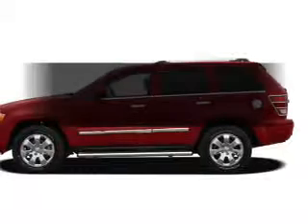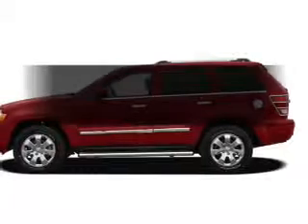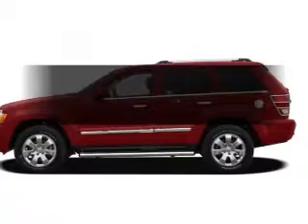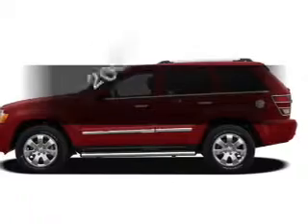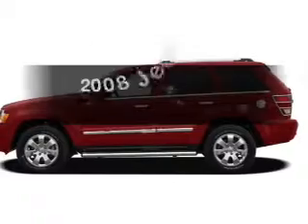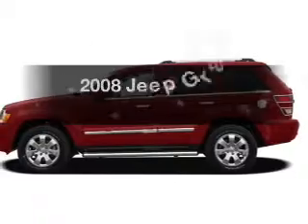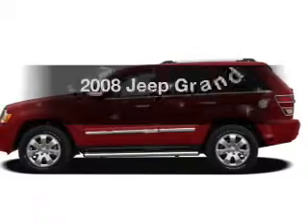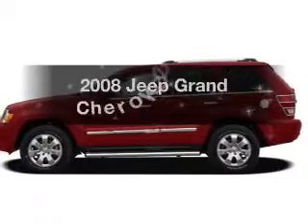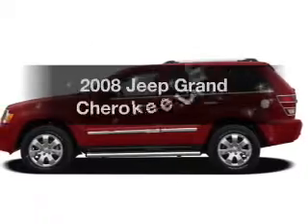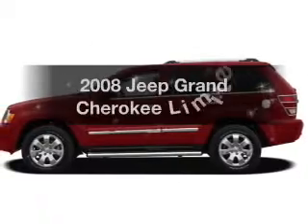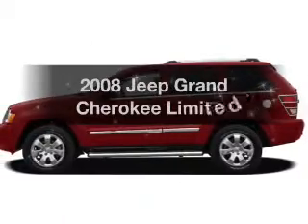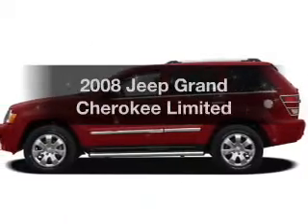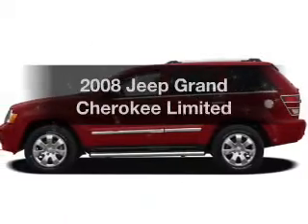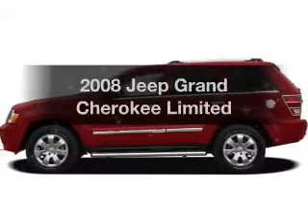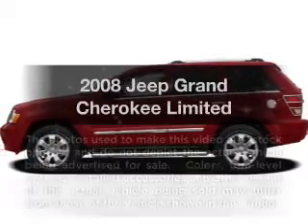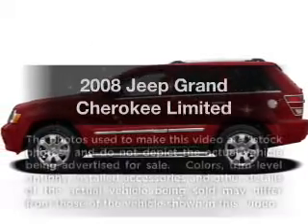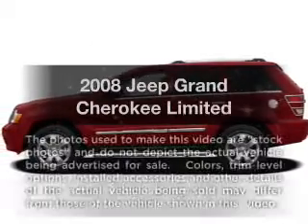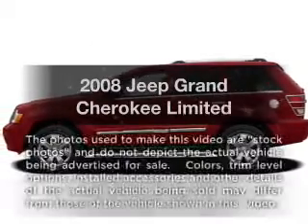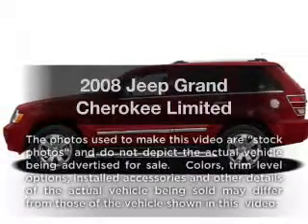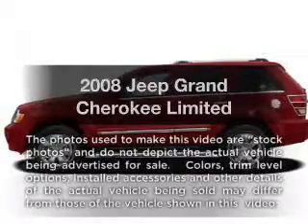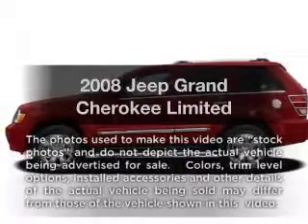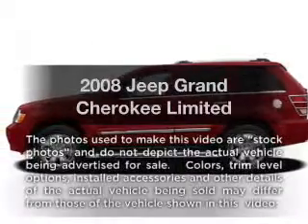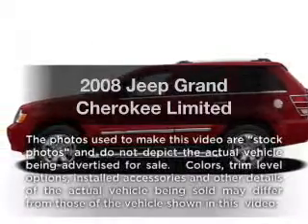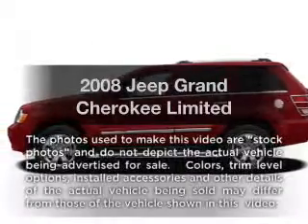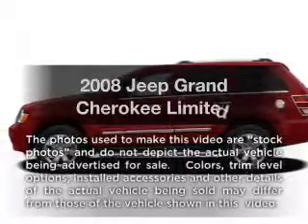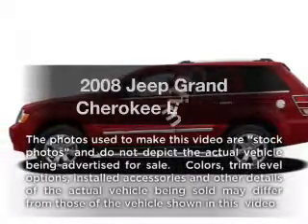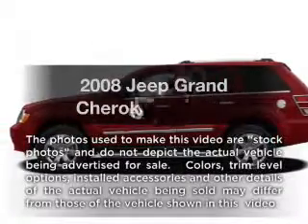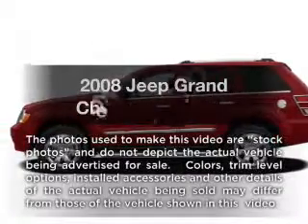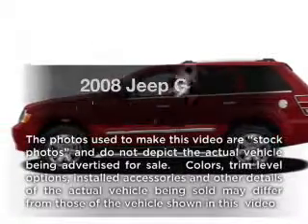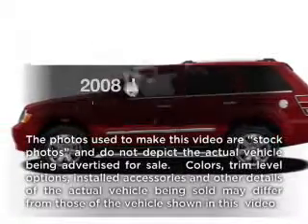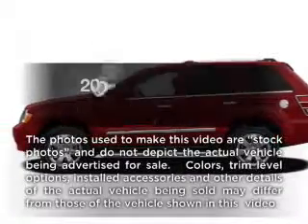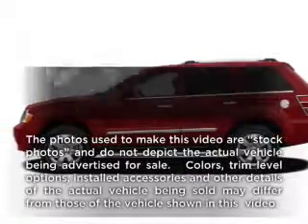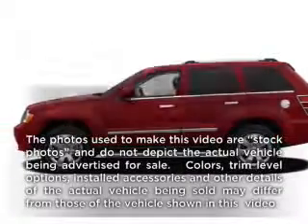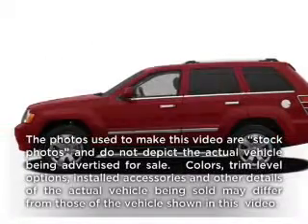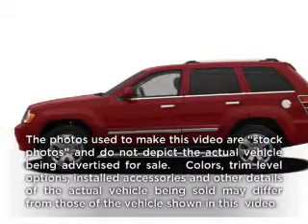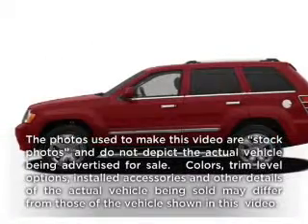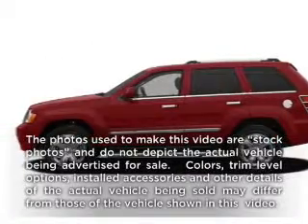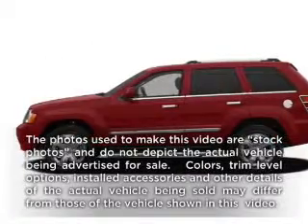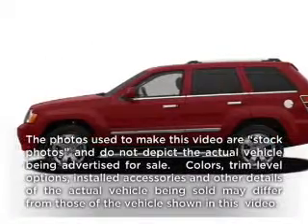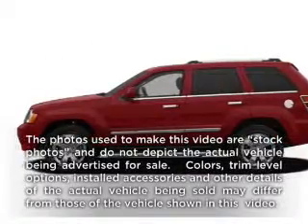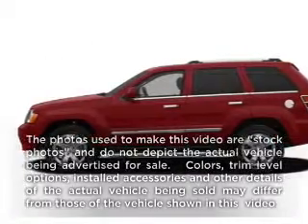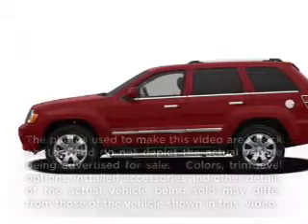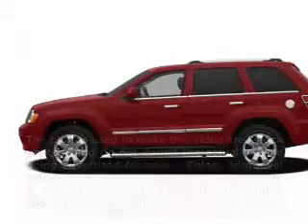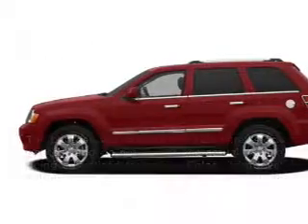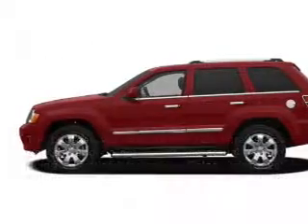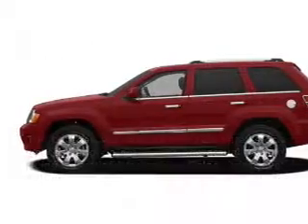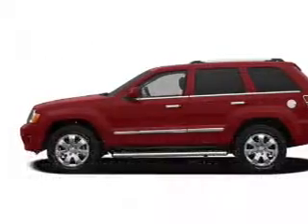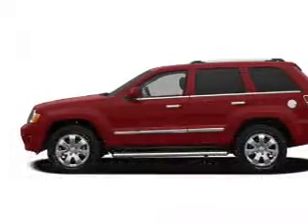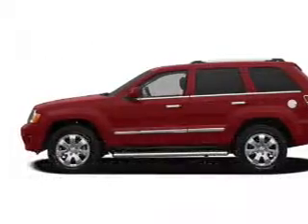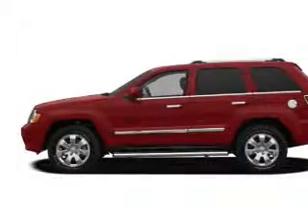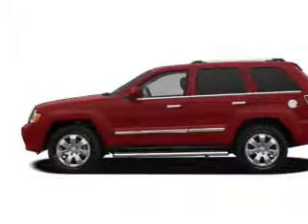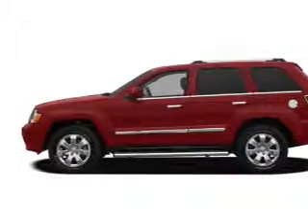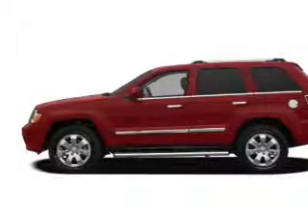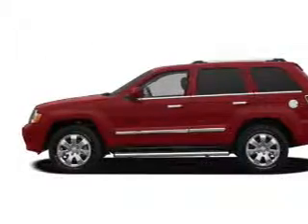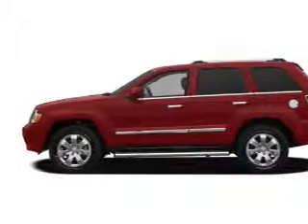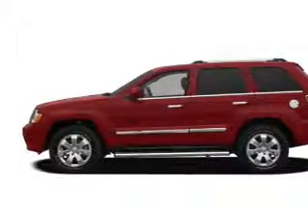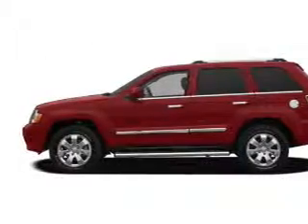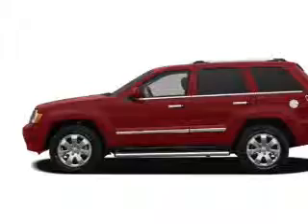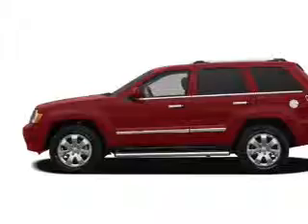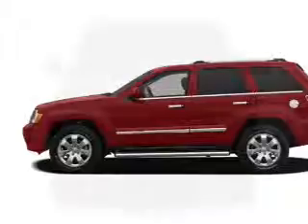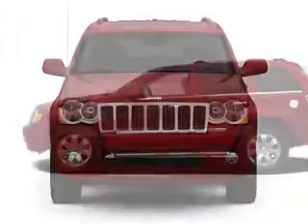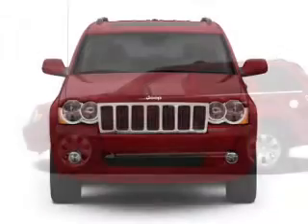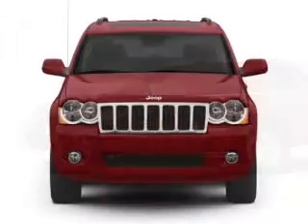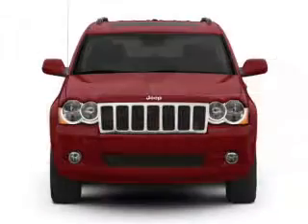Presenting the 2008 Jeep Grand Cherokee — everything you need under one roof with this great vehicle.